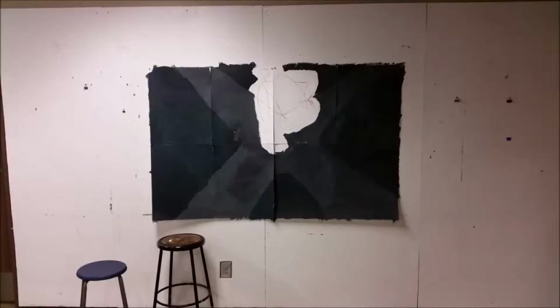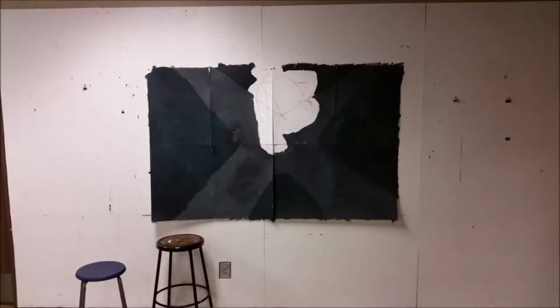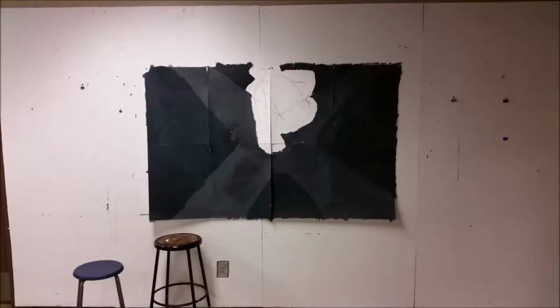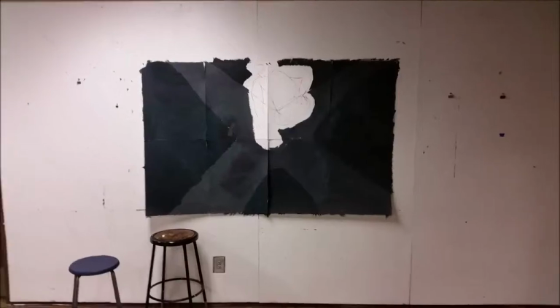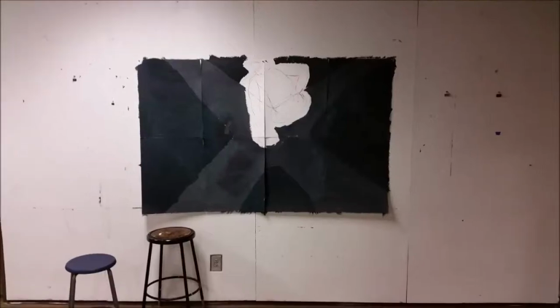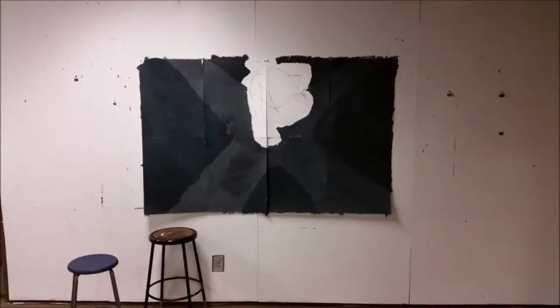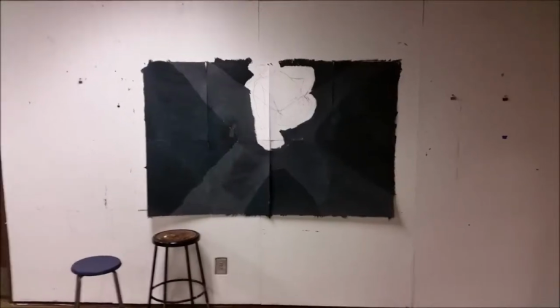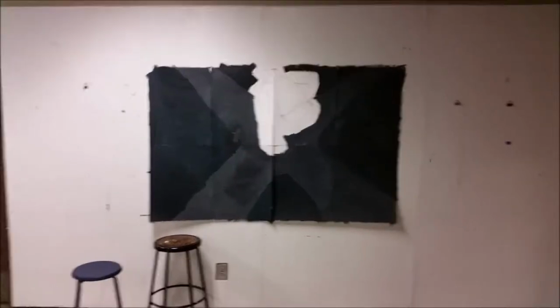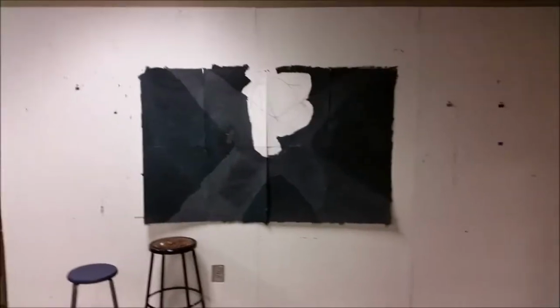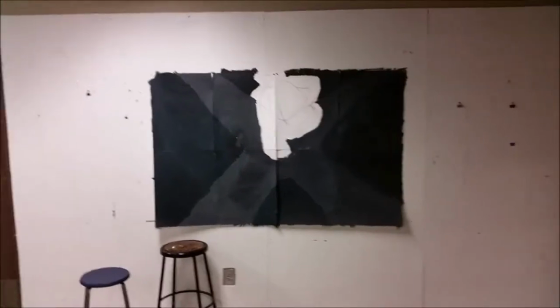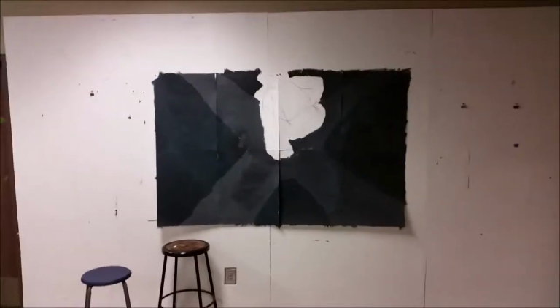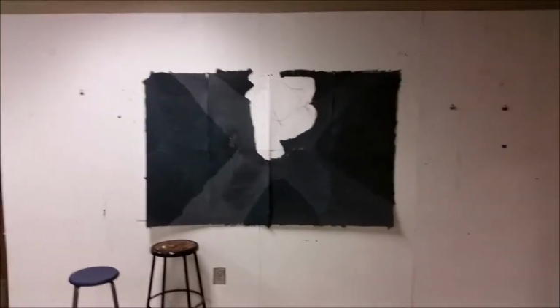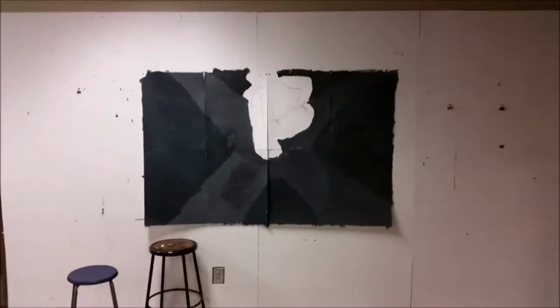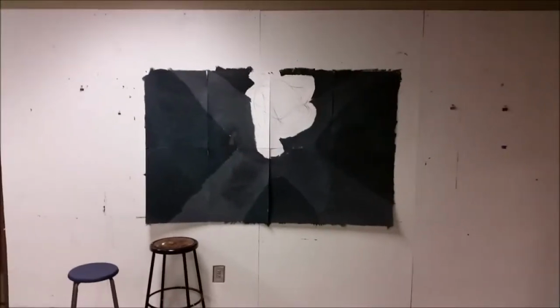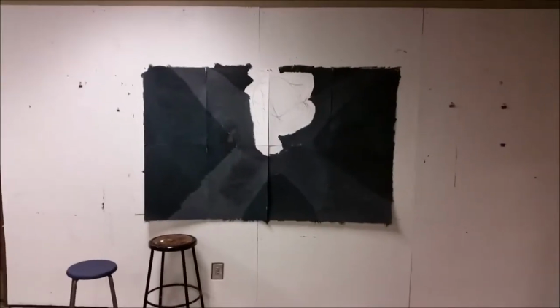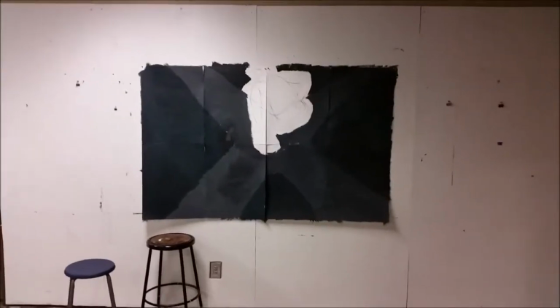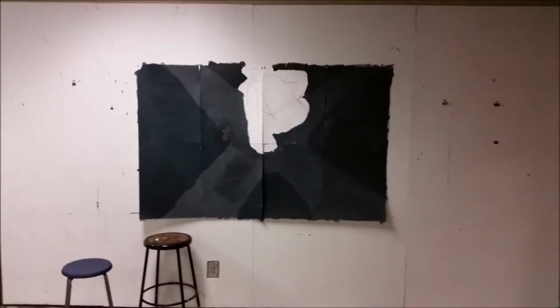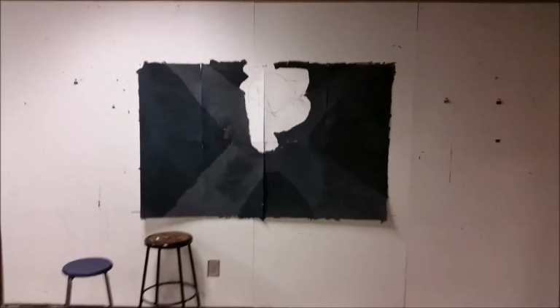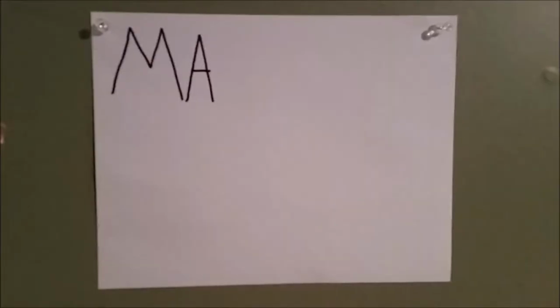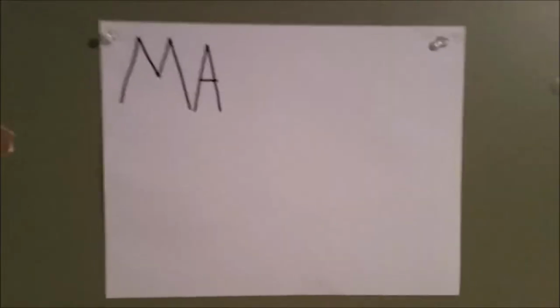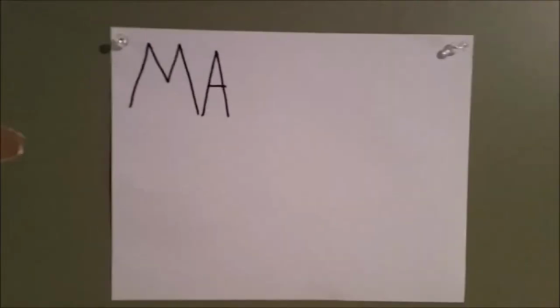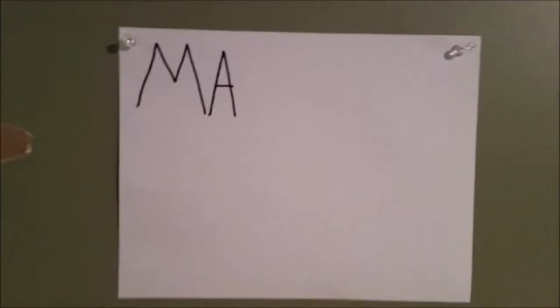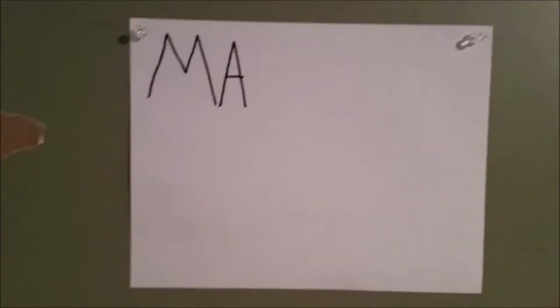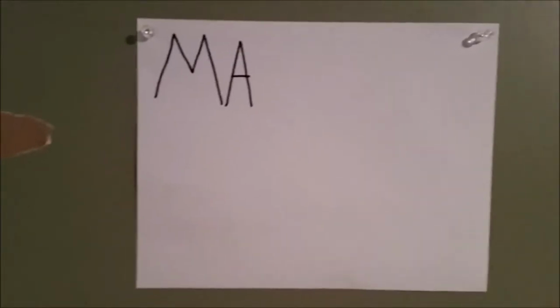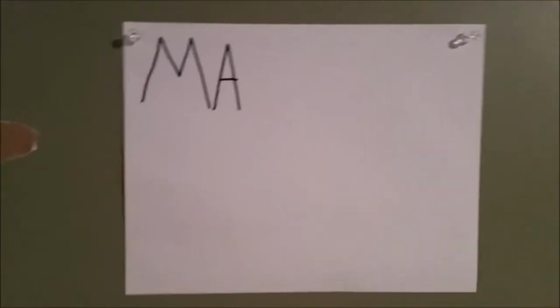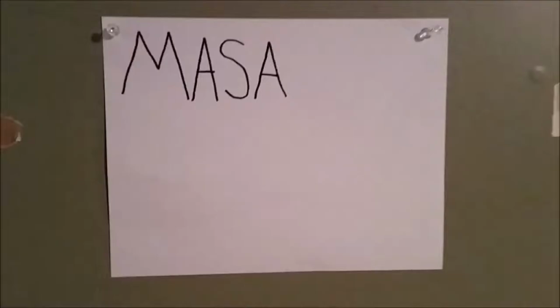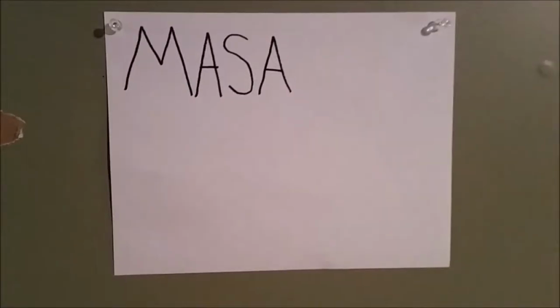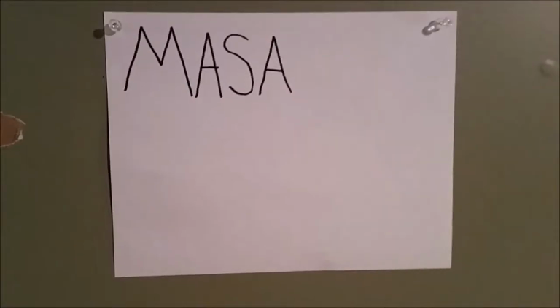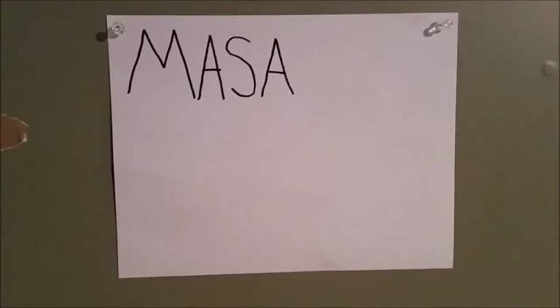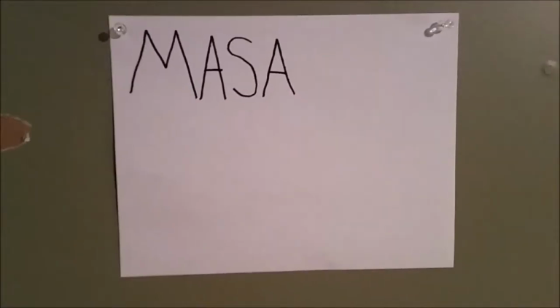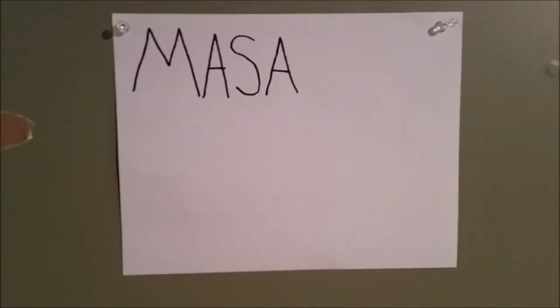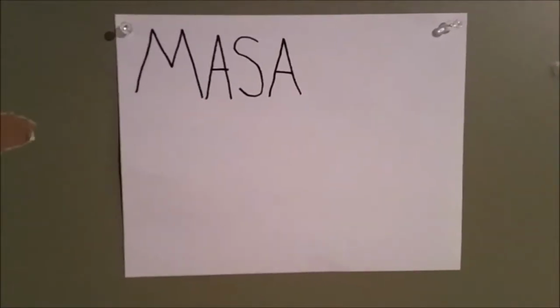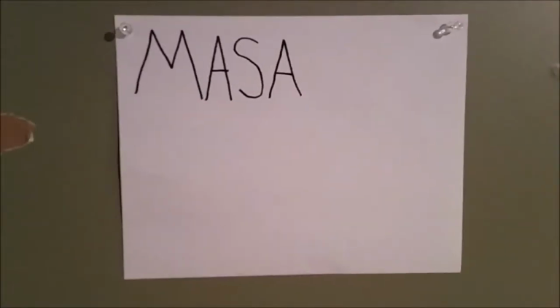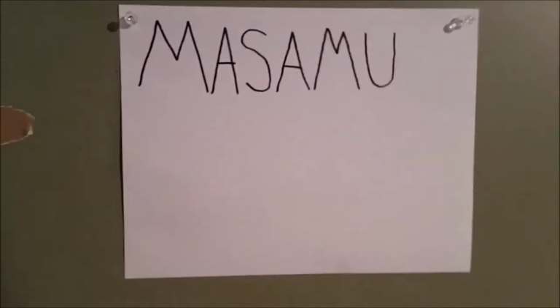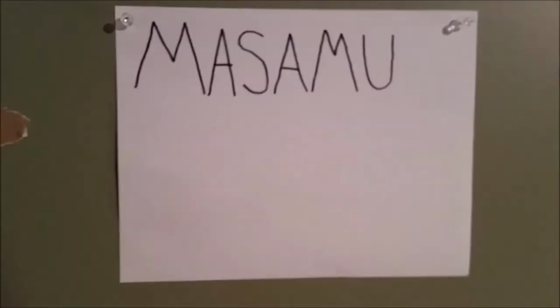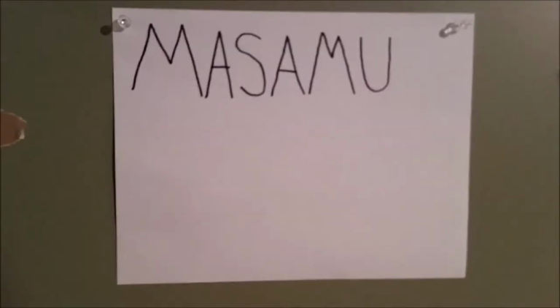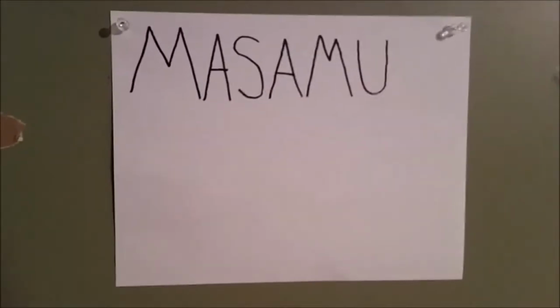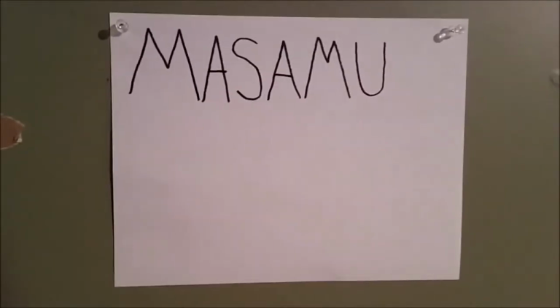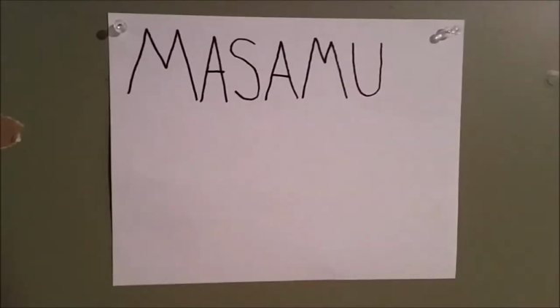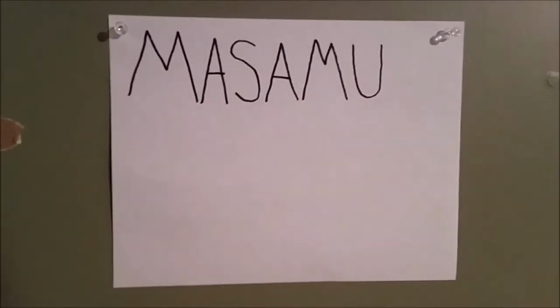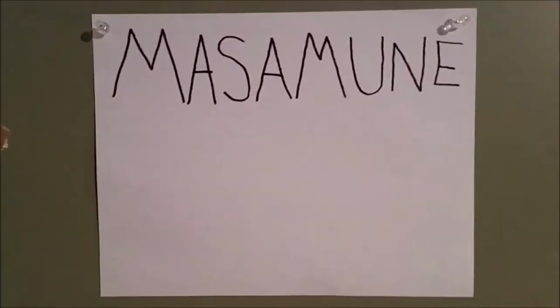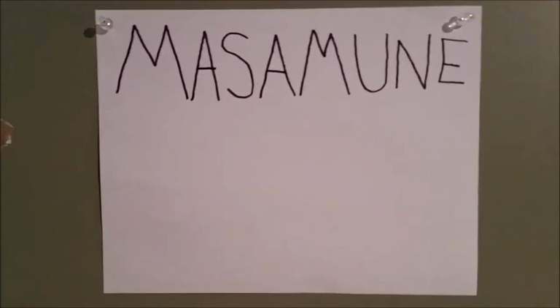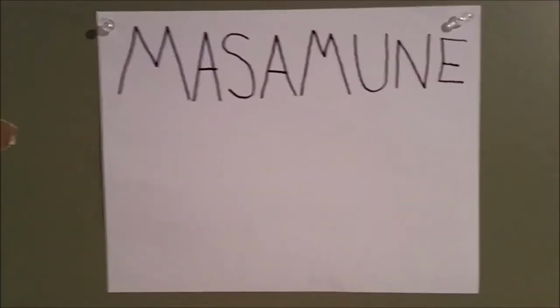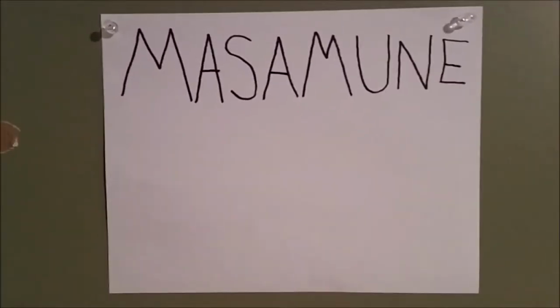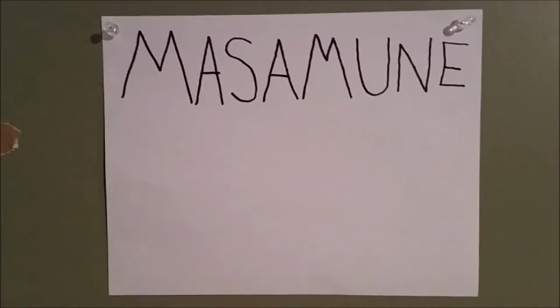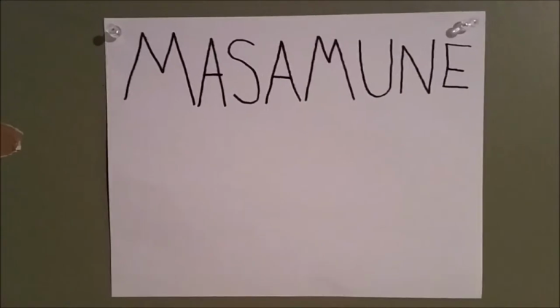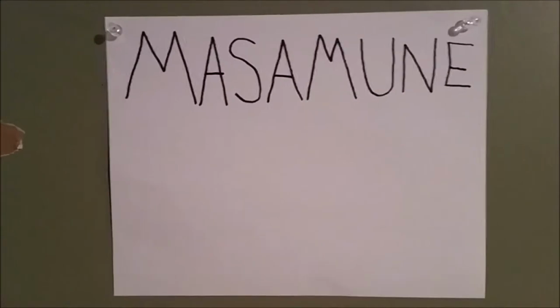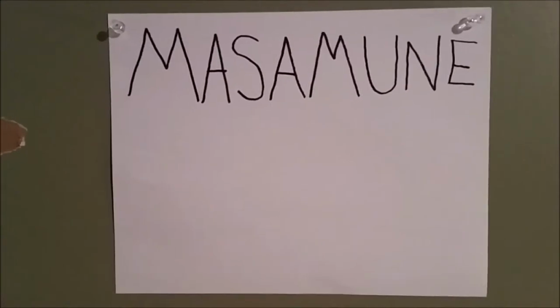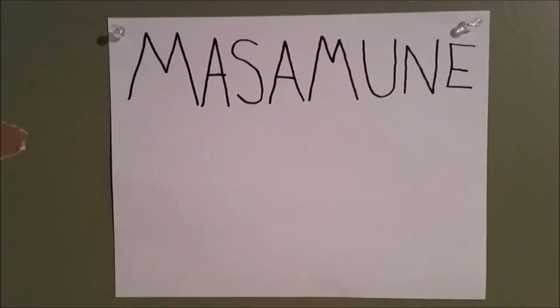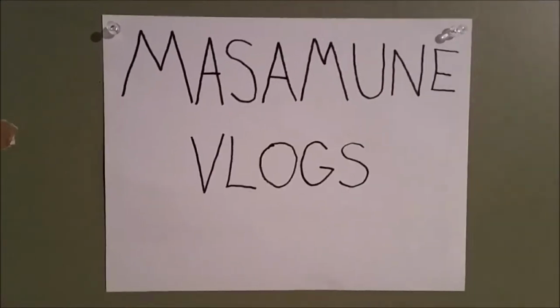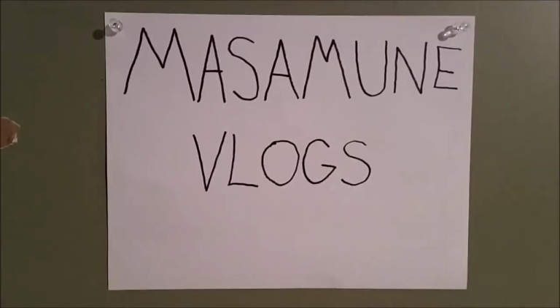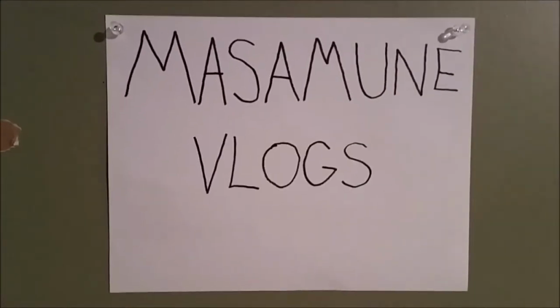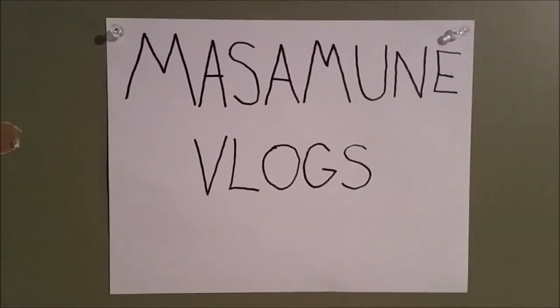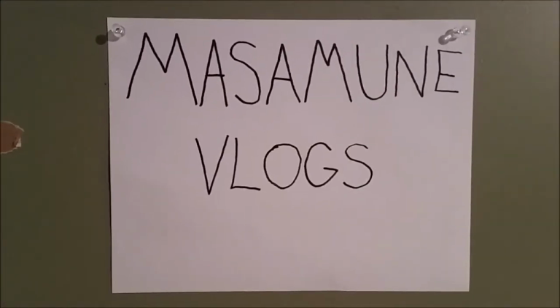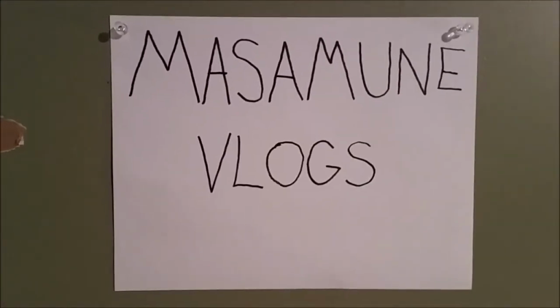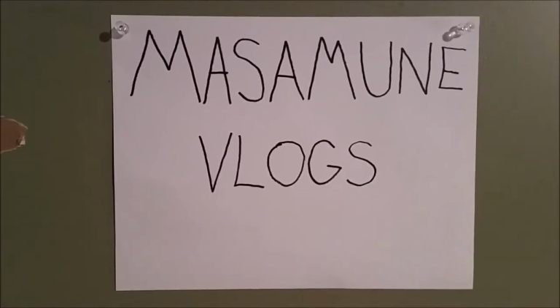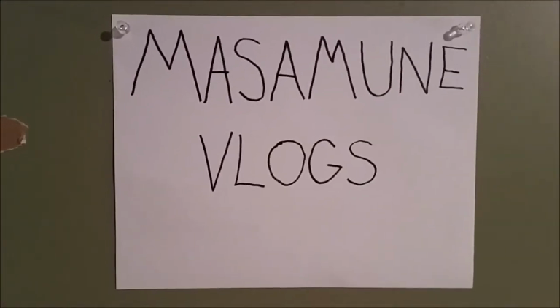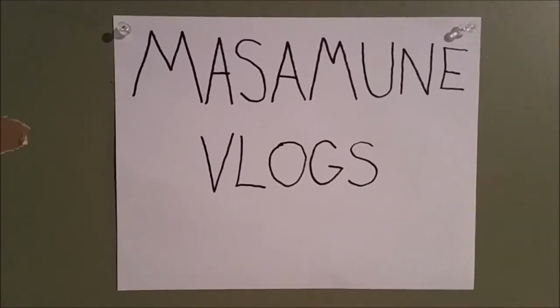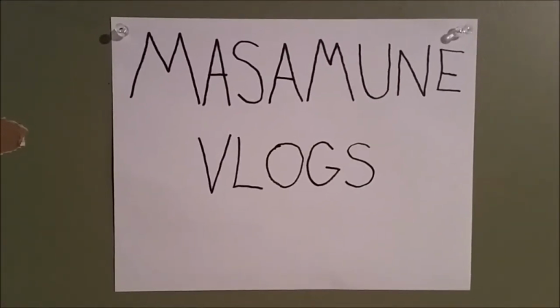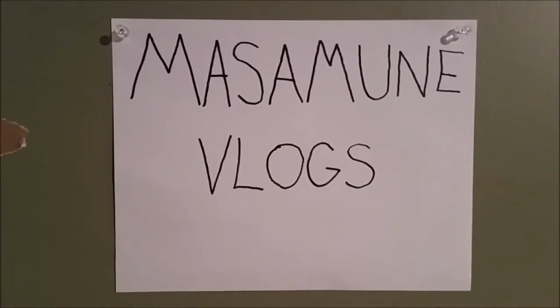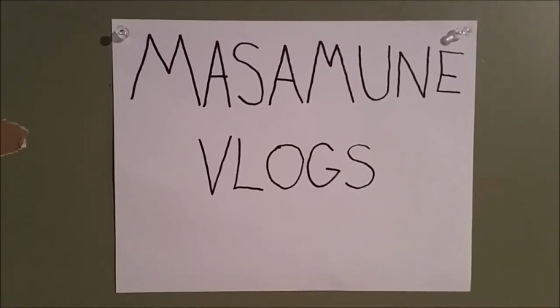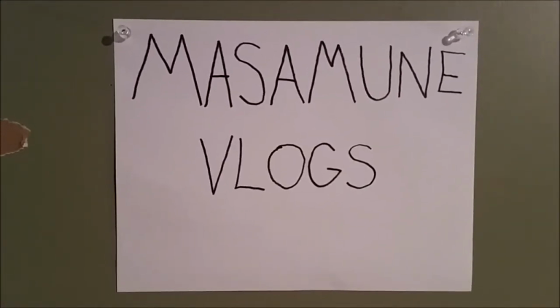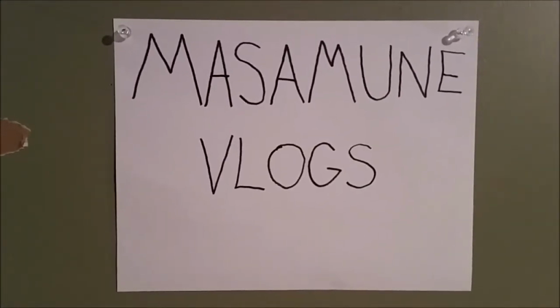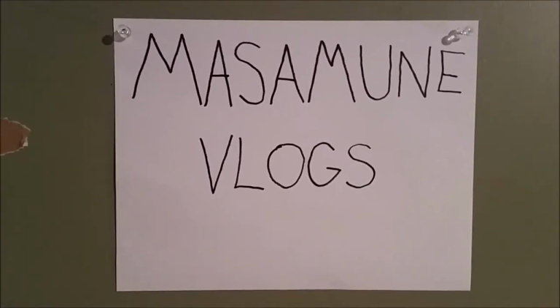Hey everyone, how's it going? Masamune Vlogs.